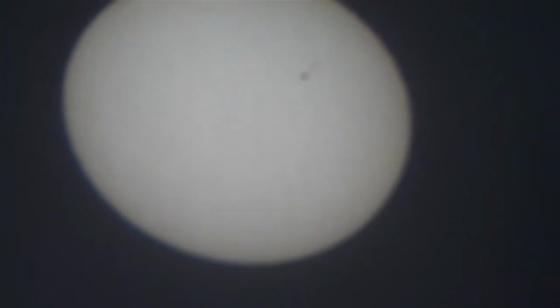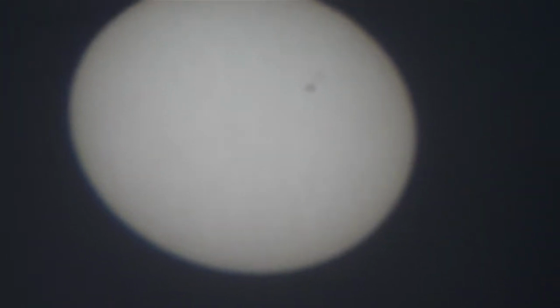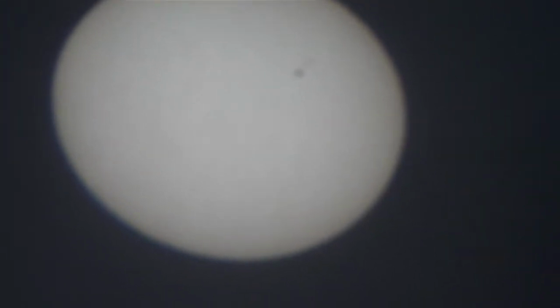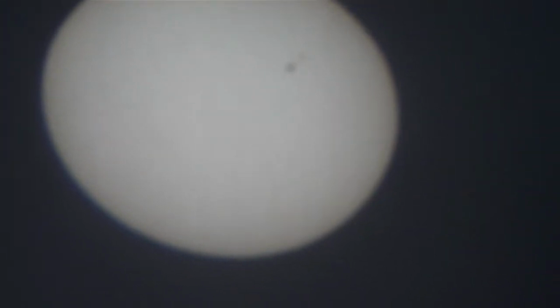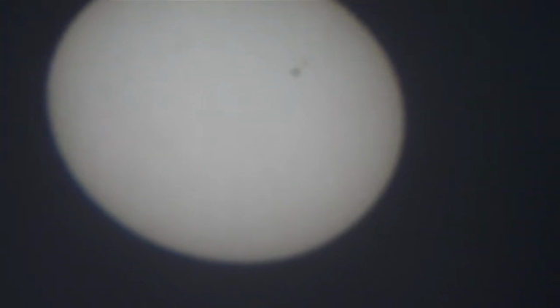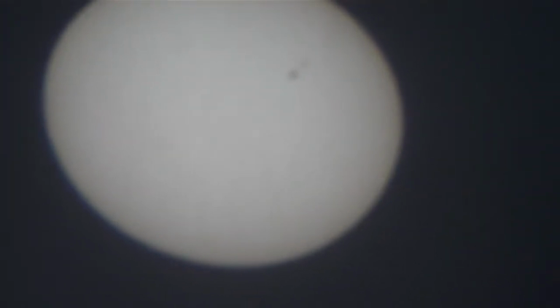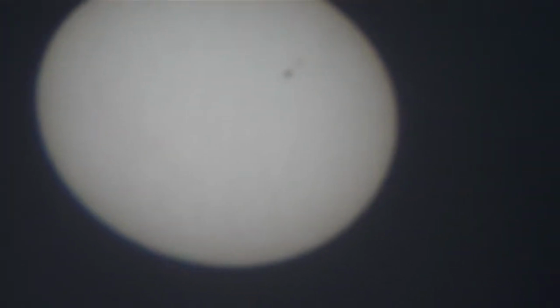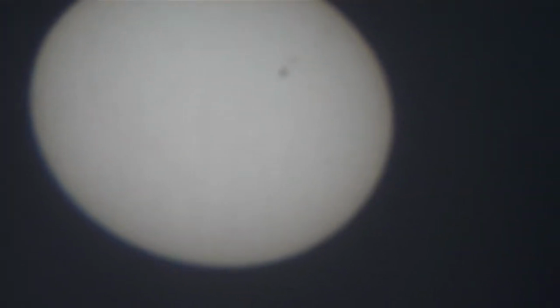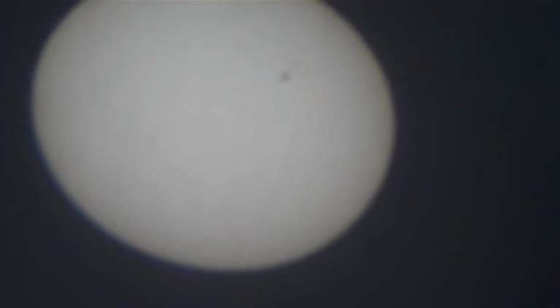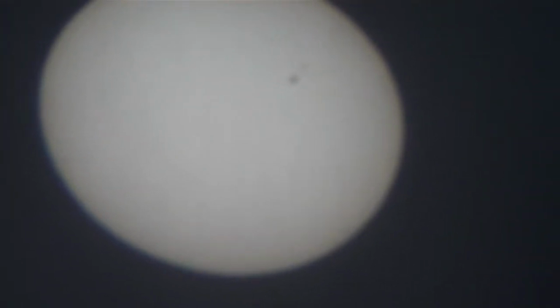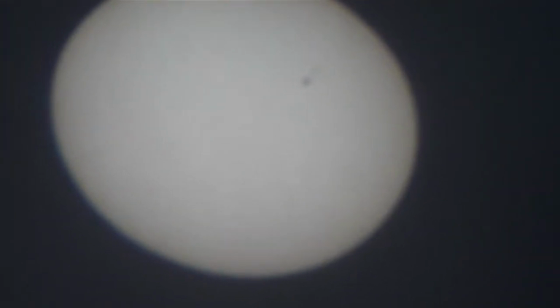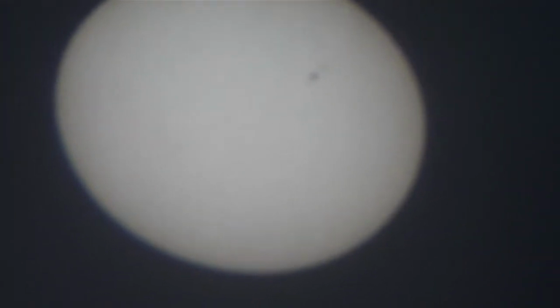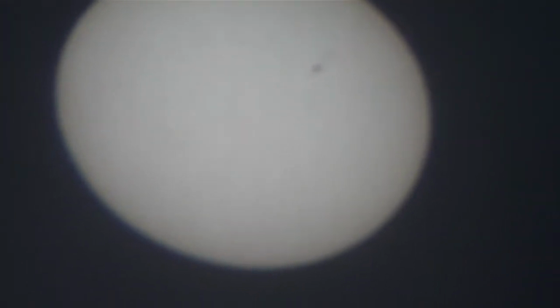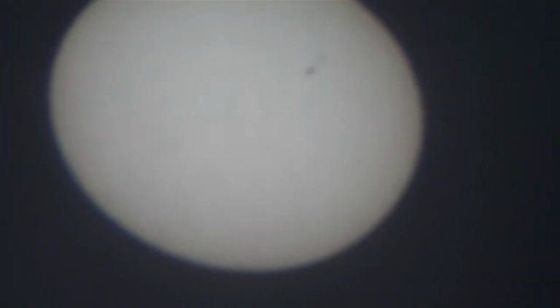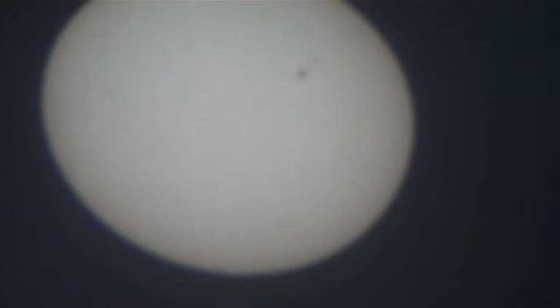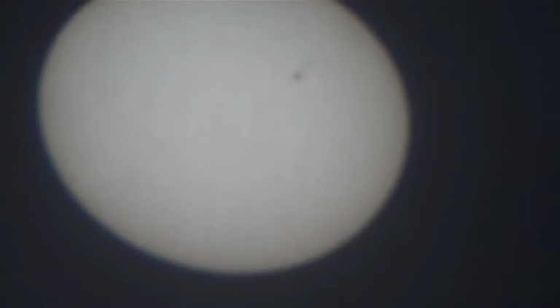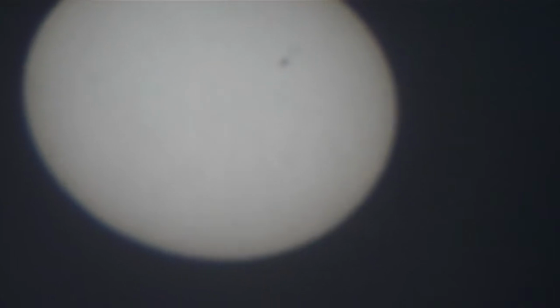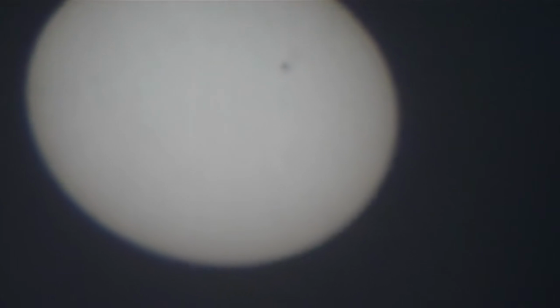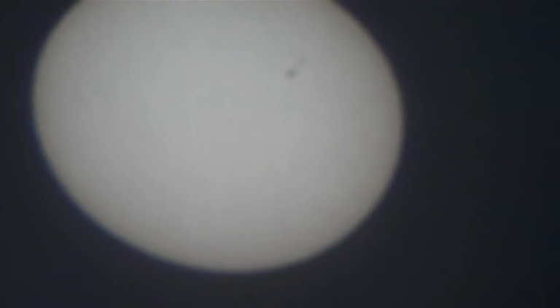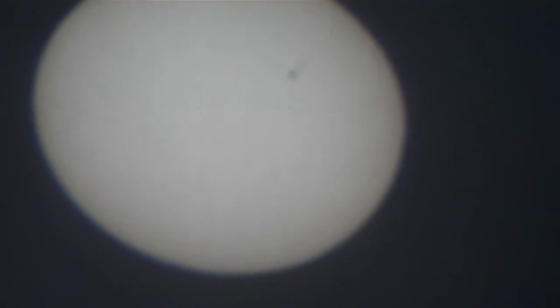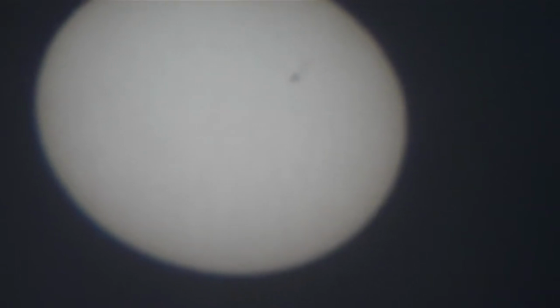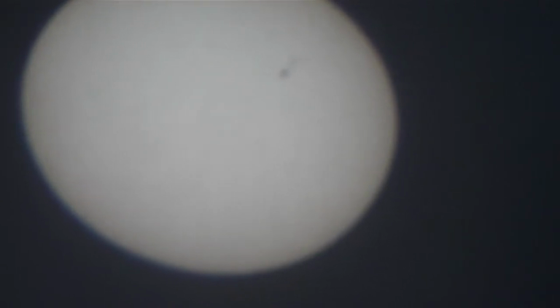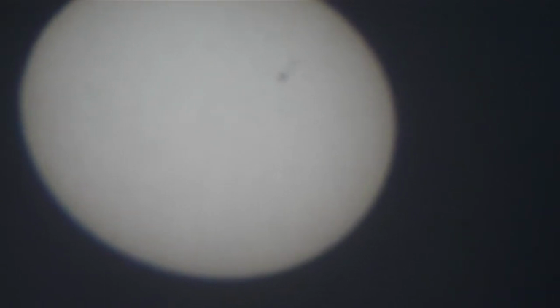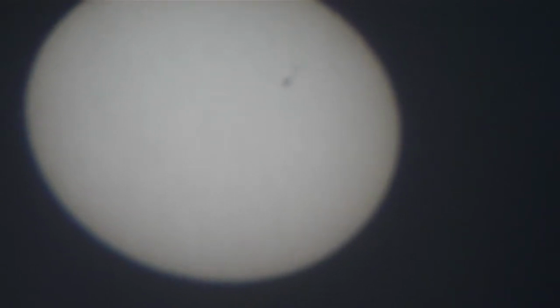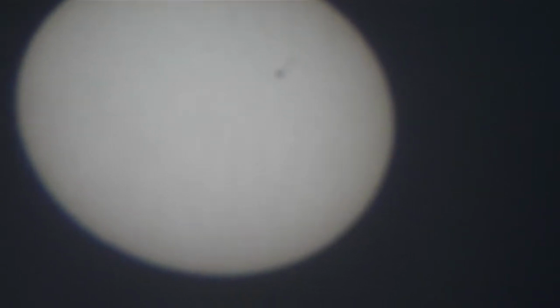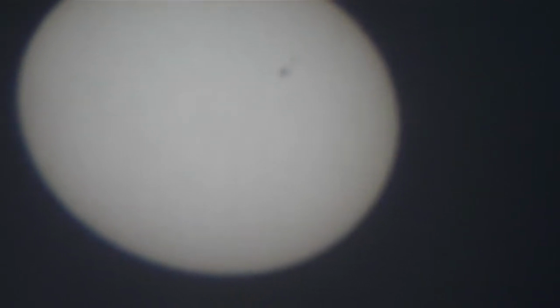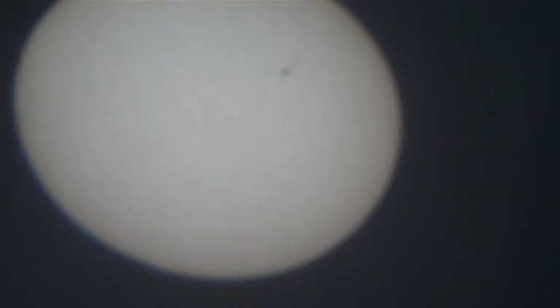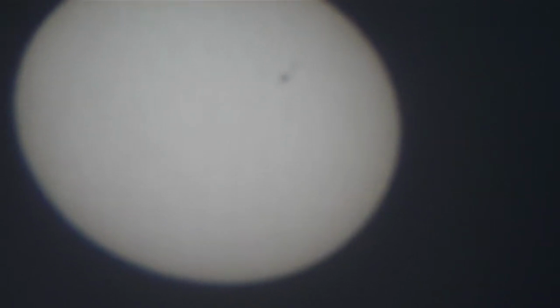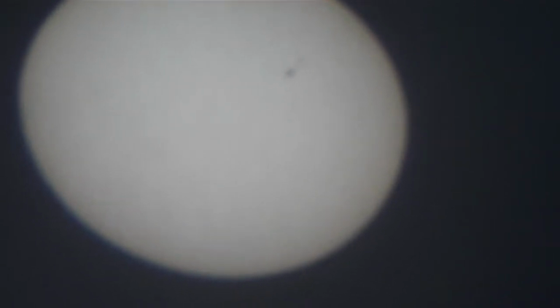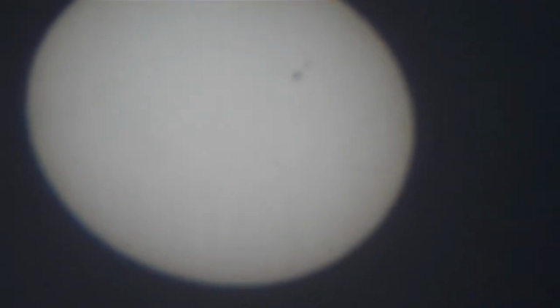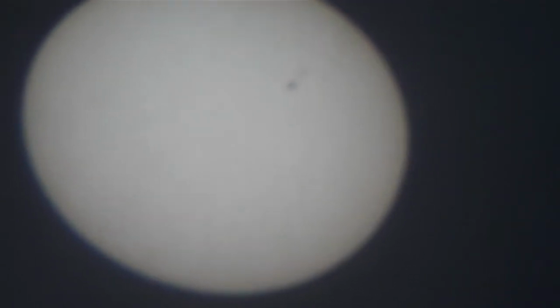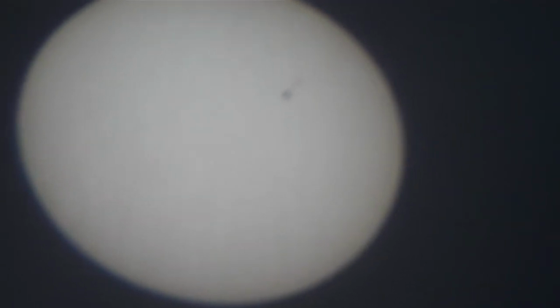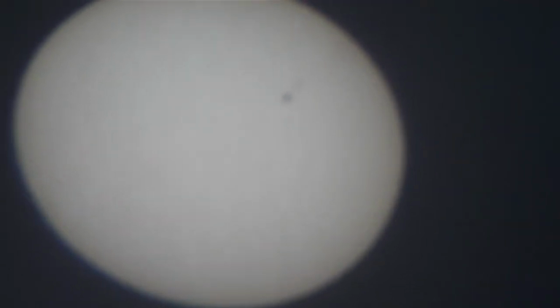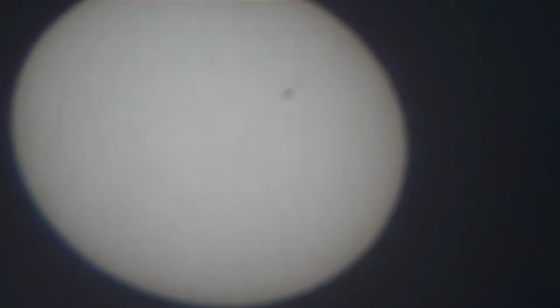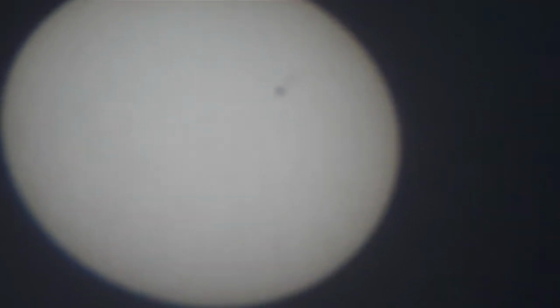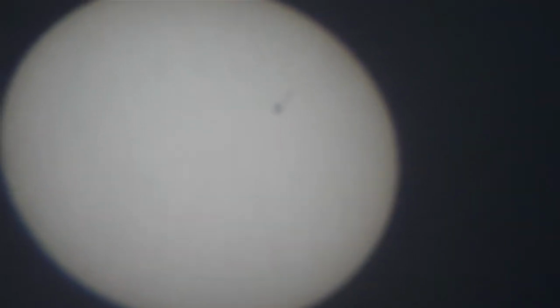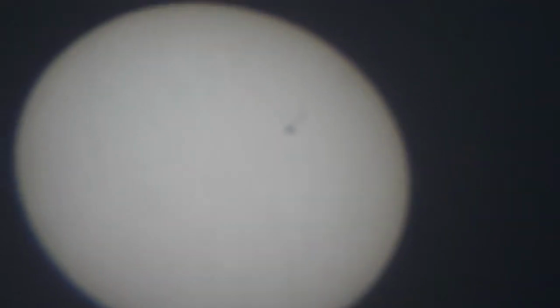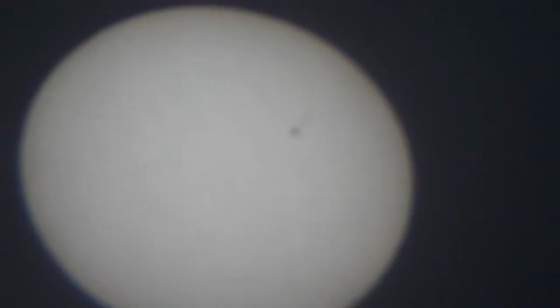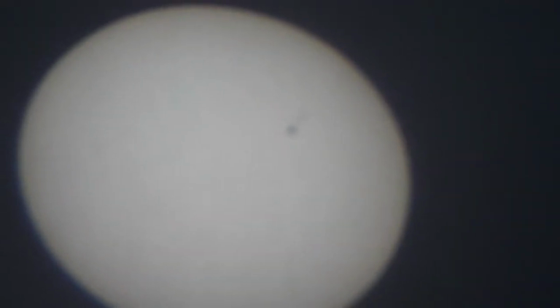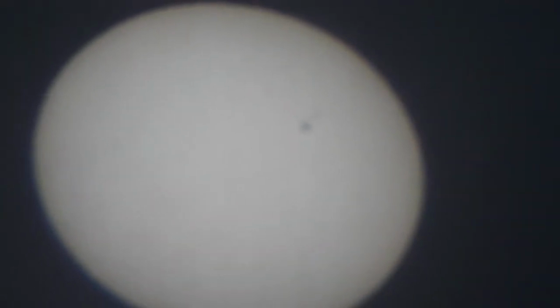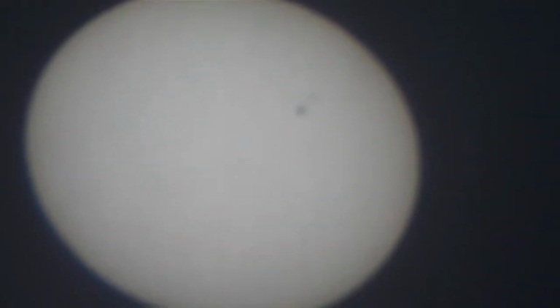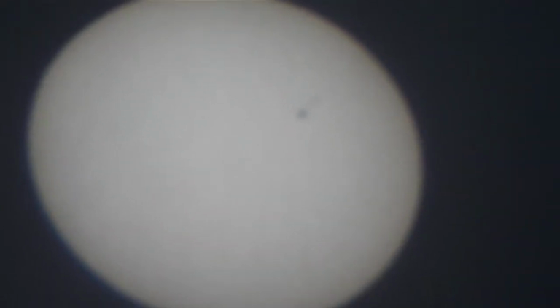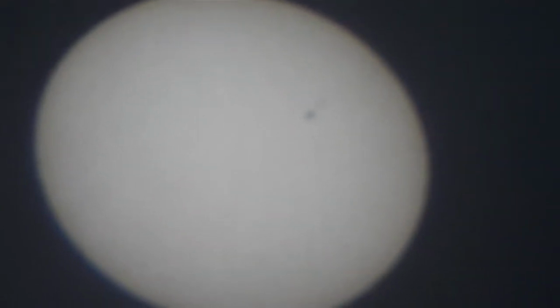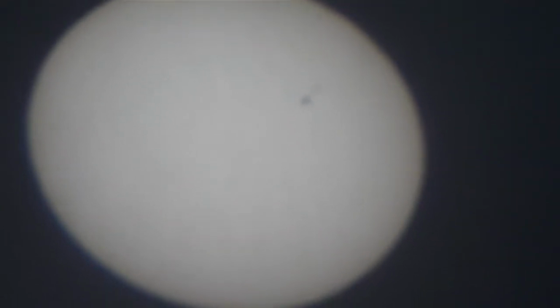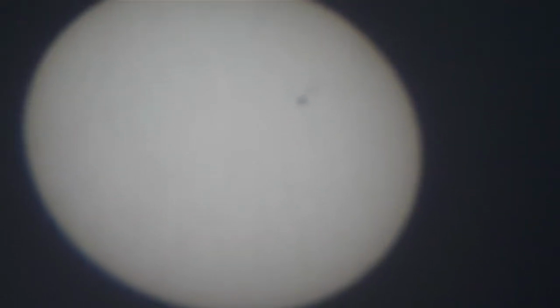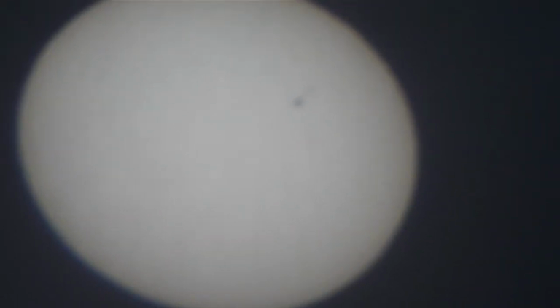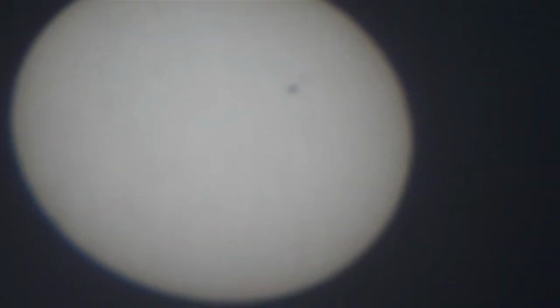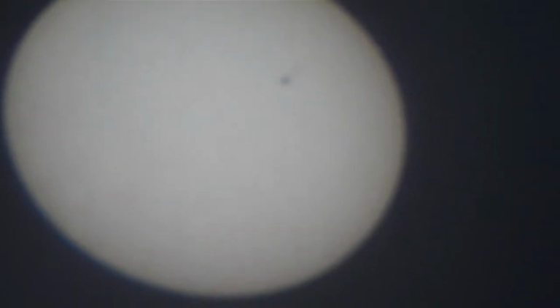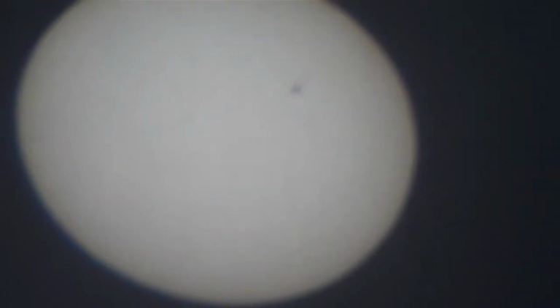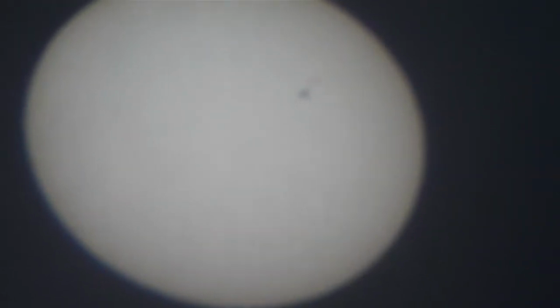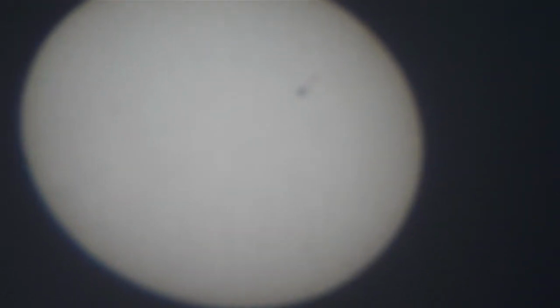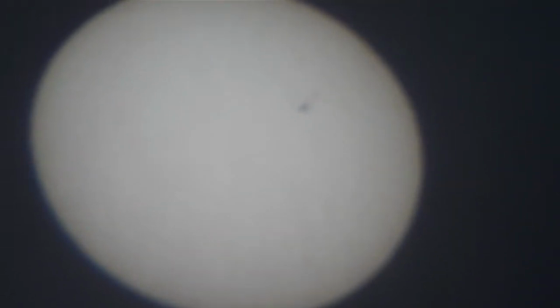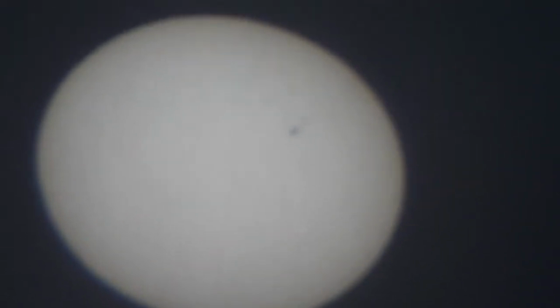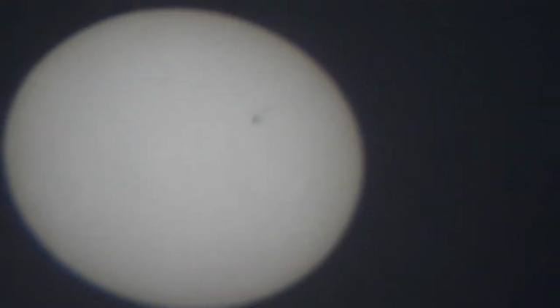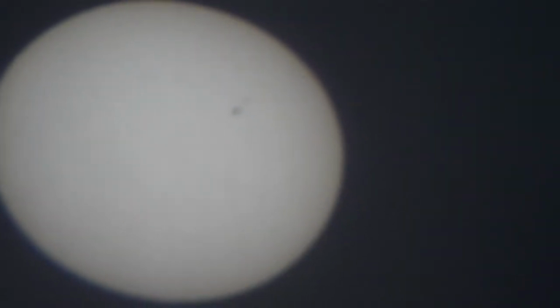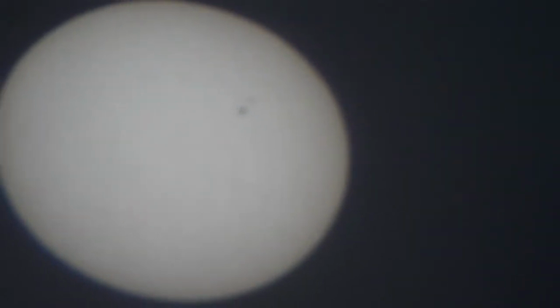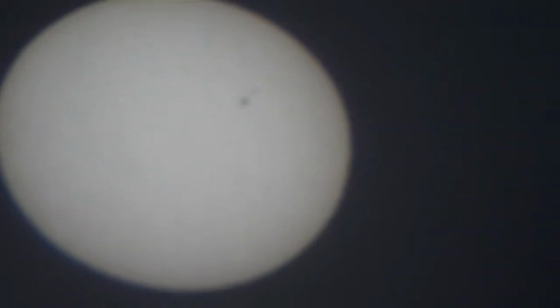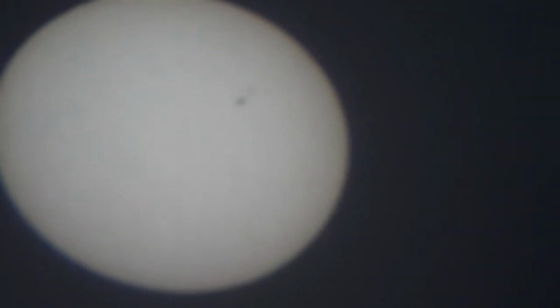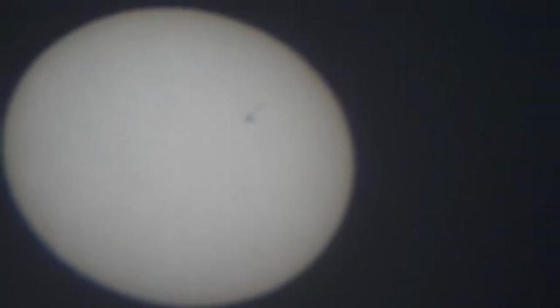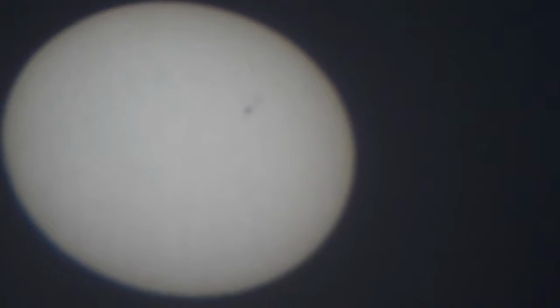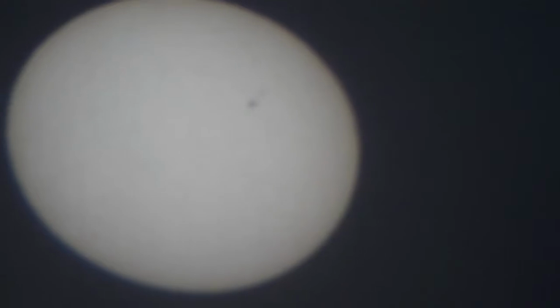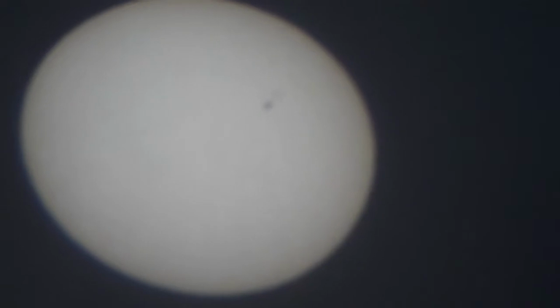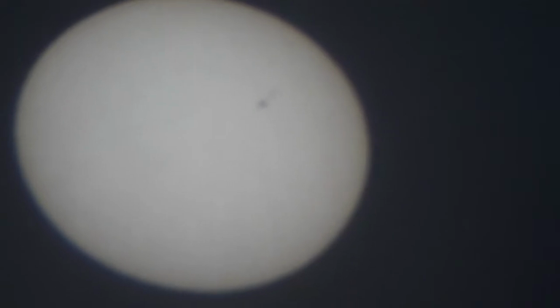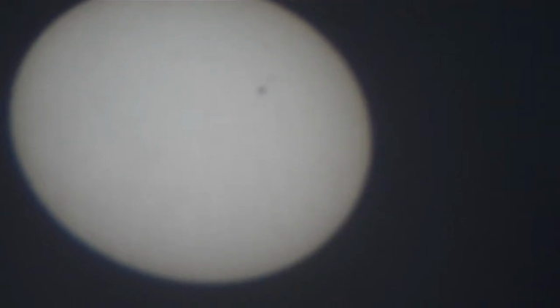There's actually three — there's one bigger sunspot and then it's followed by two smaller ones going a little bit further out from the center.